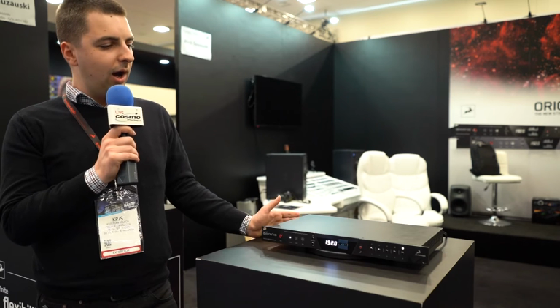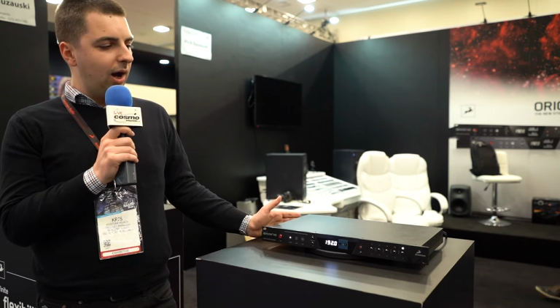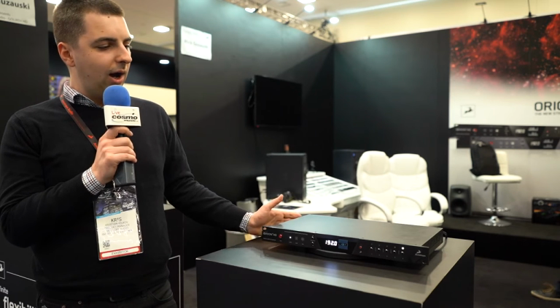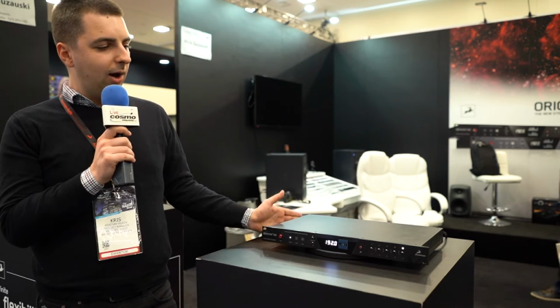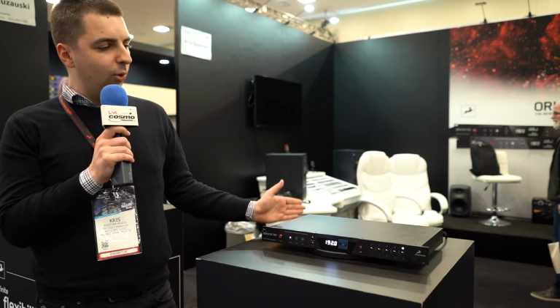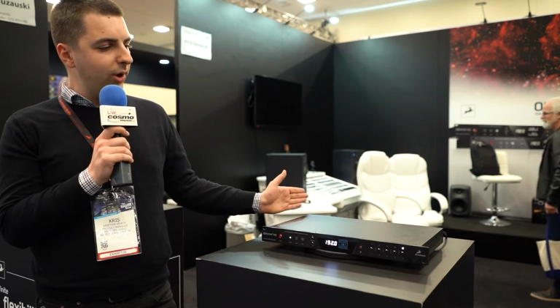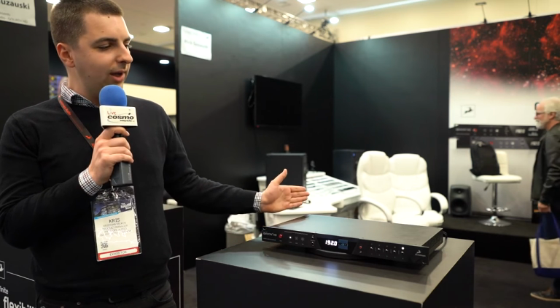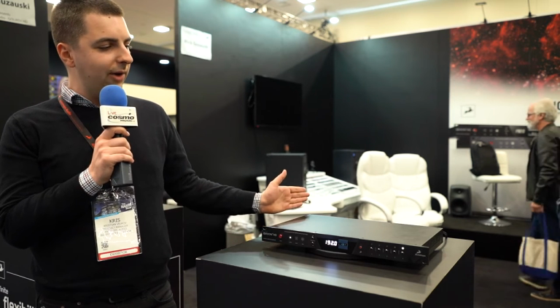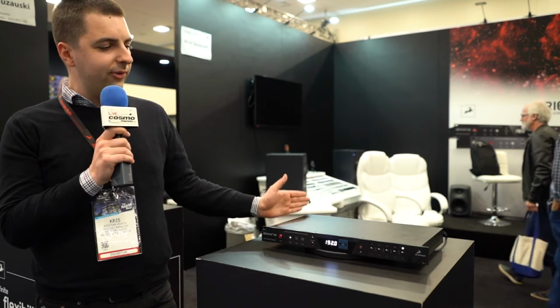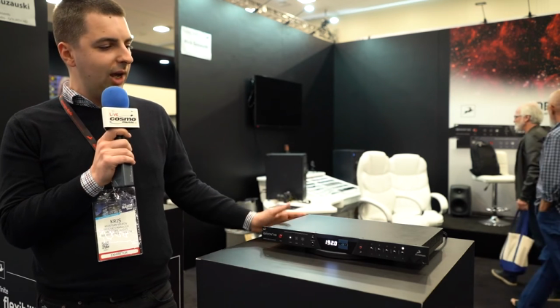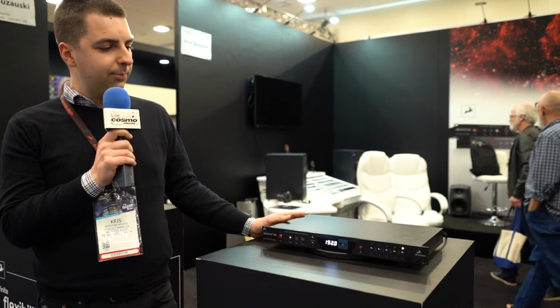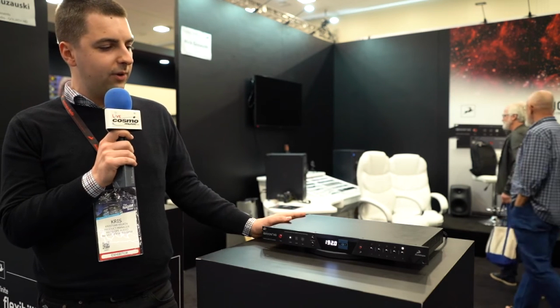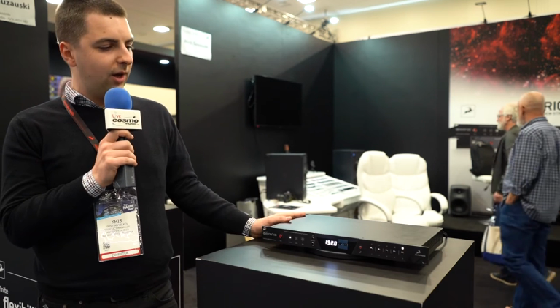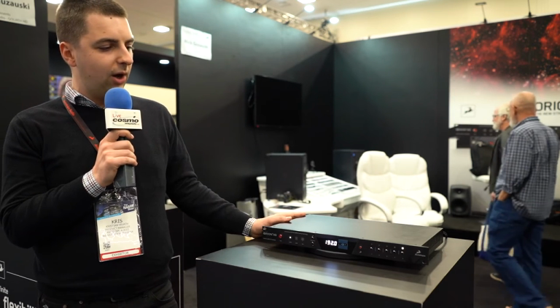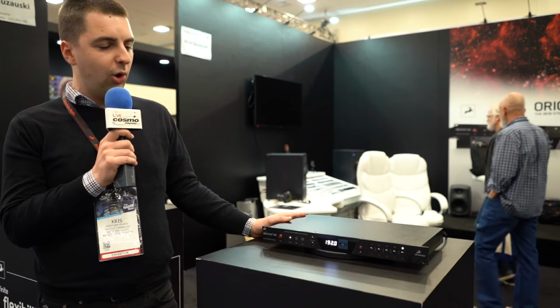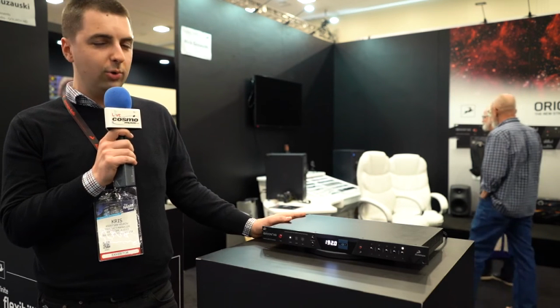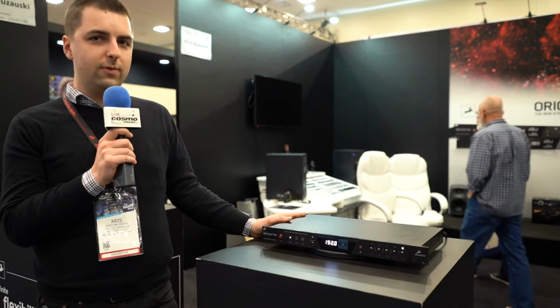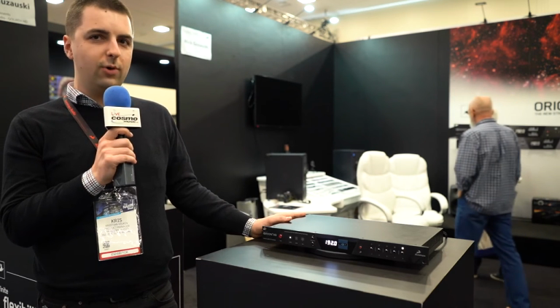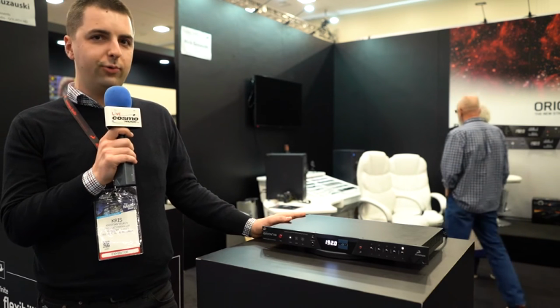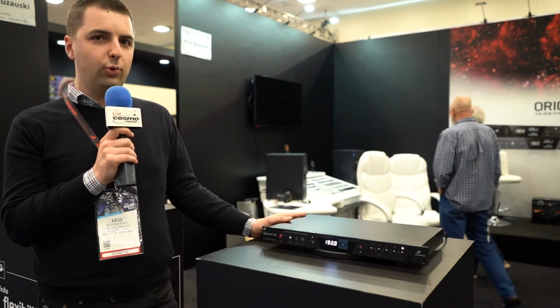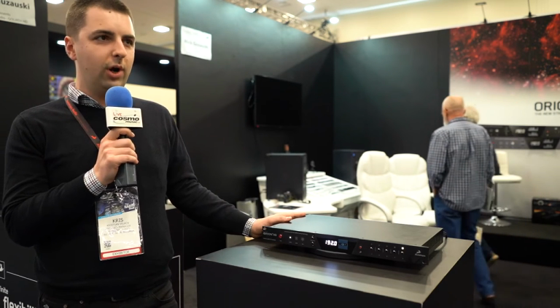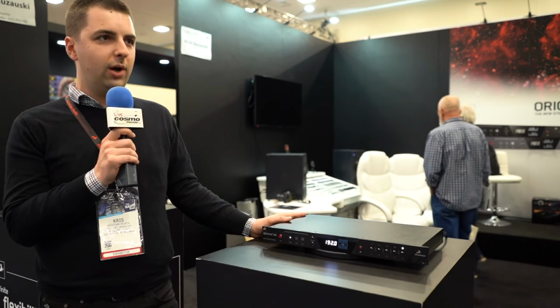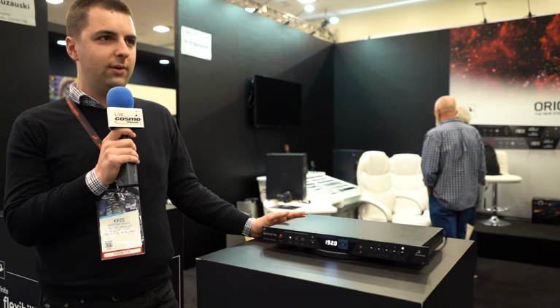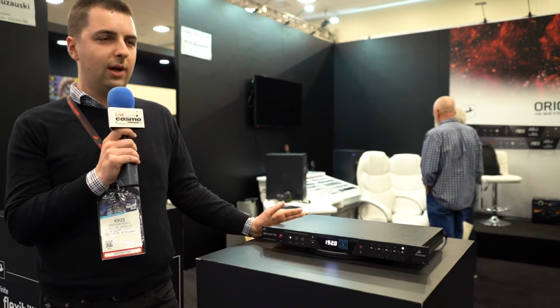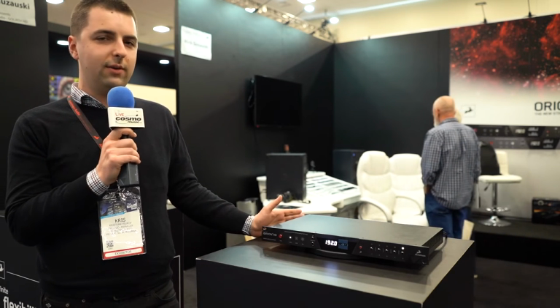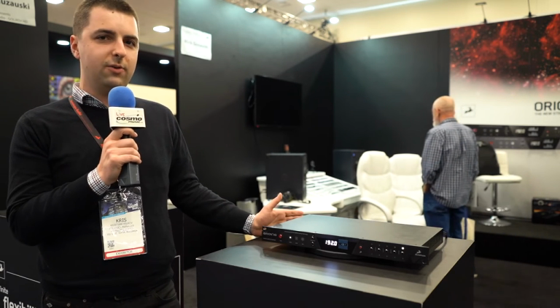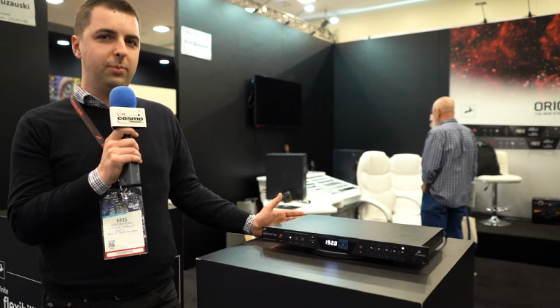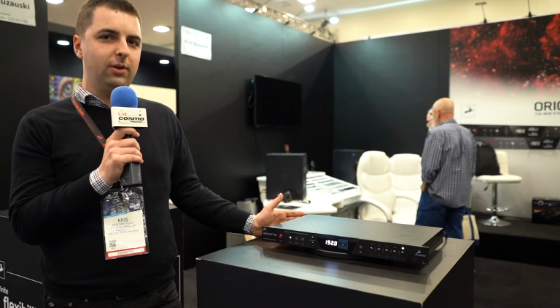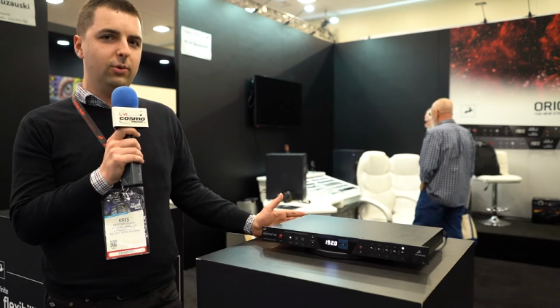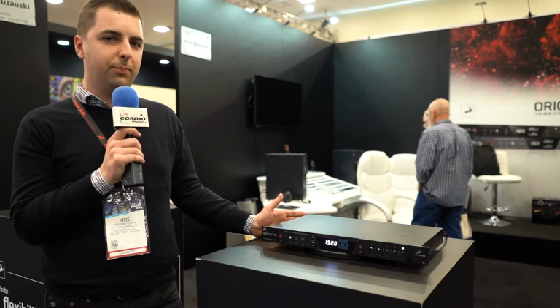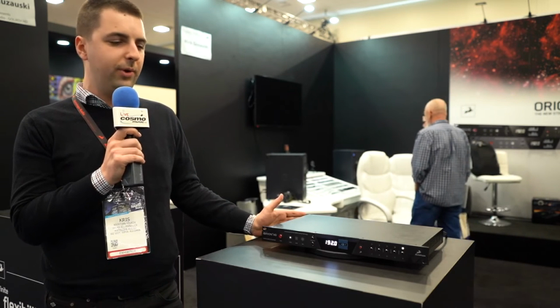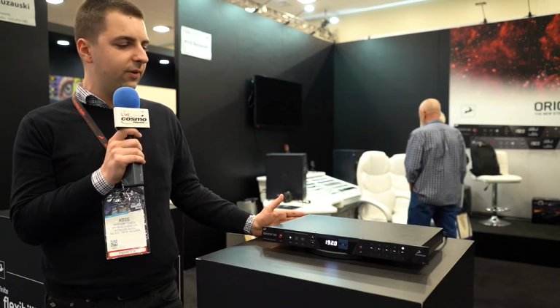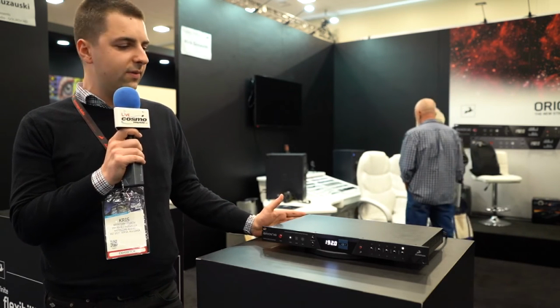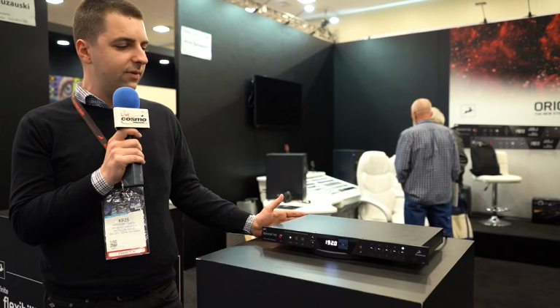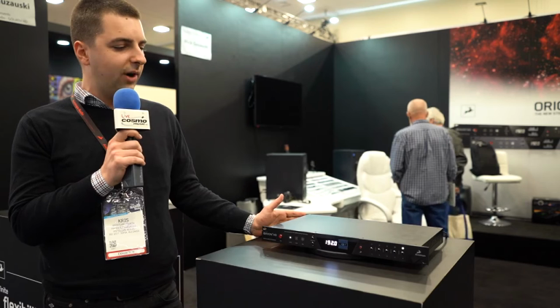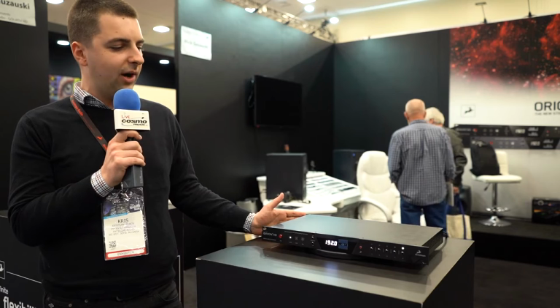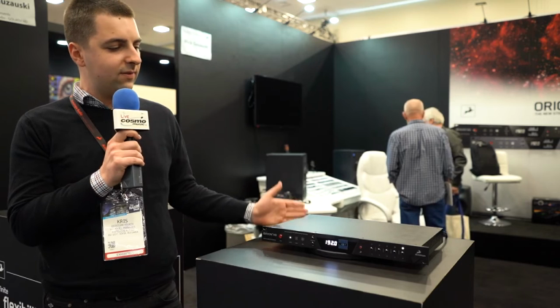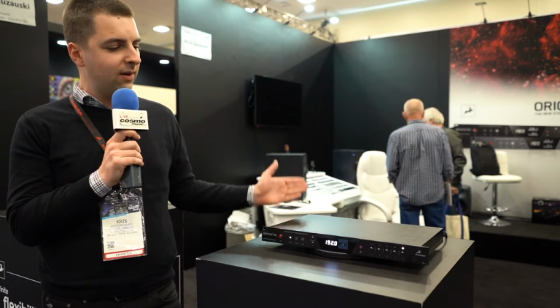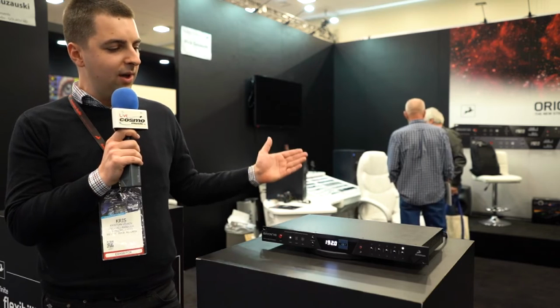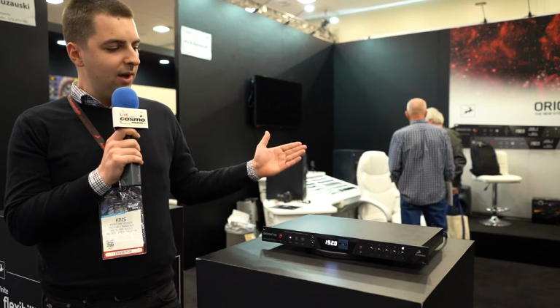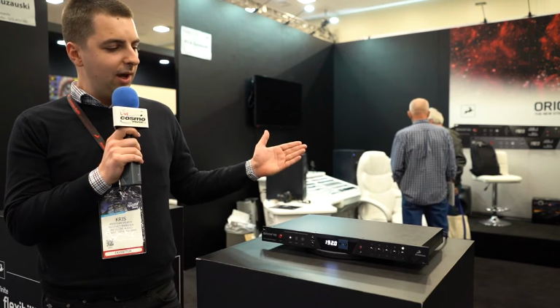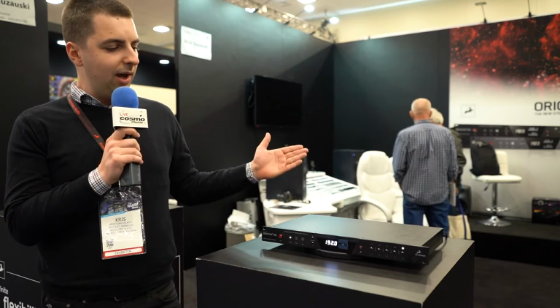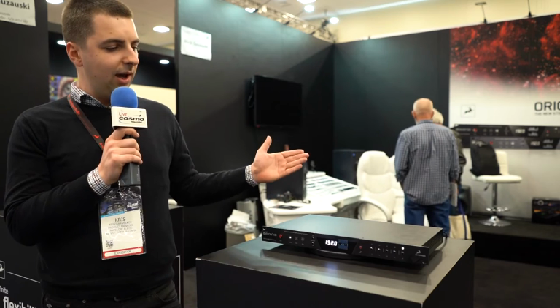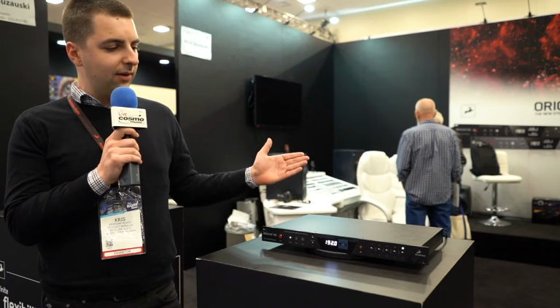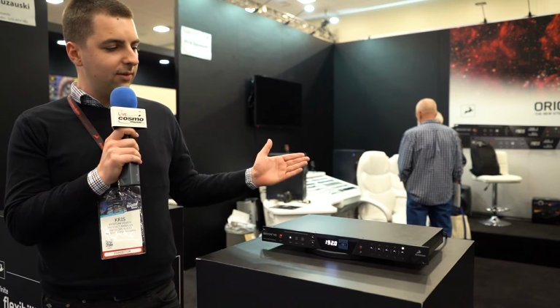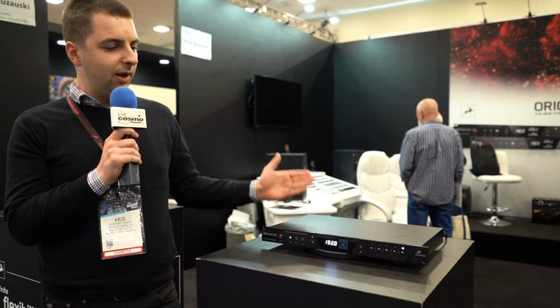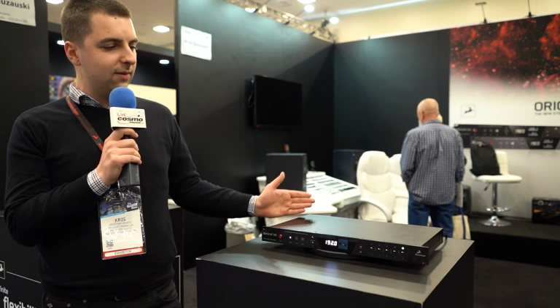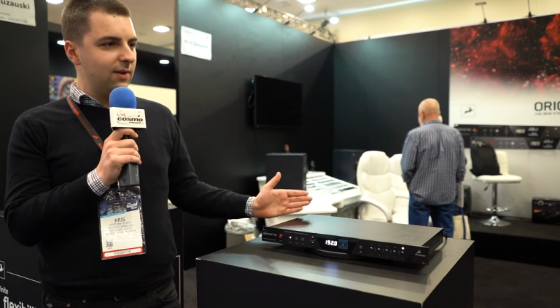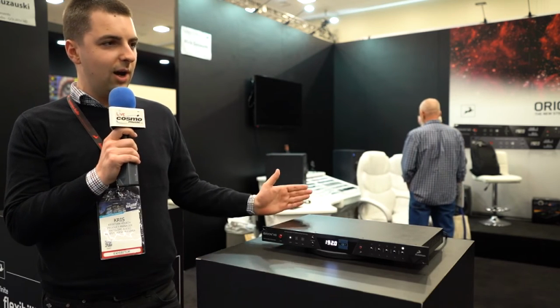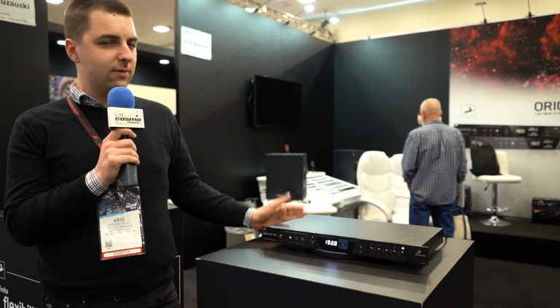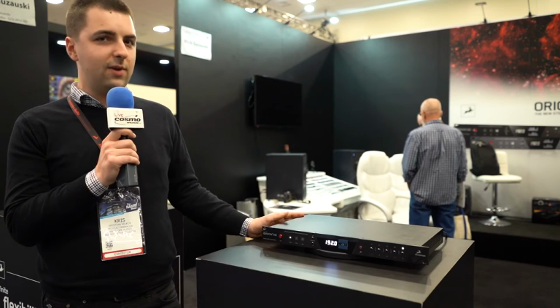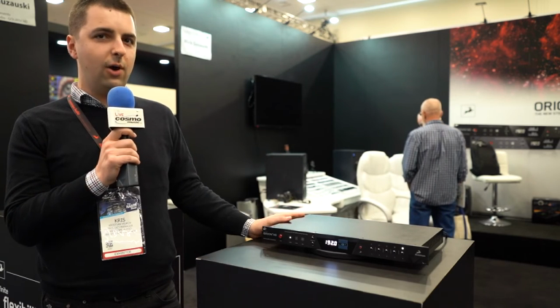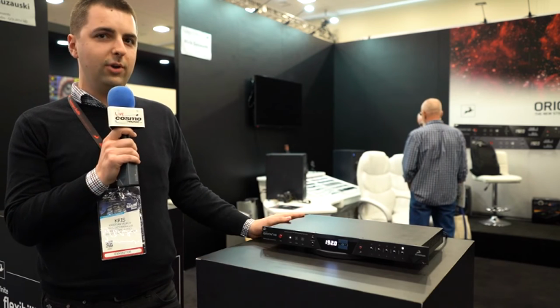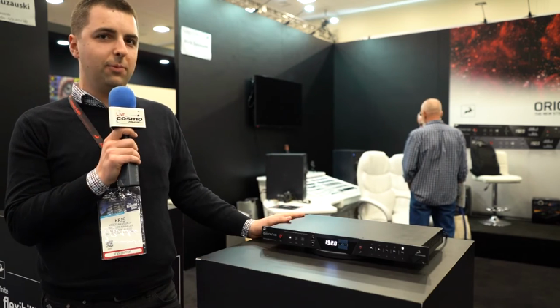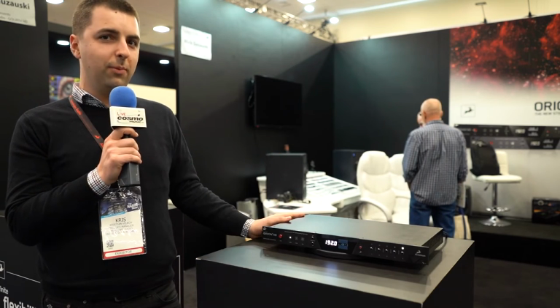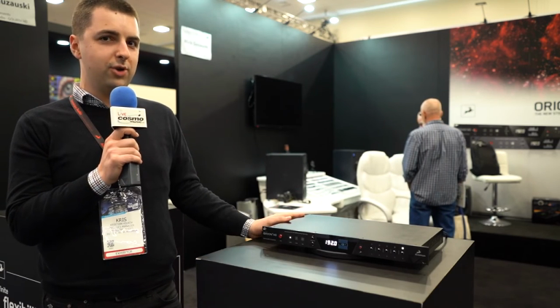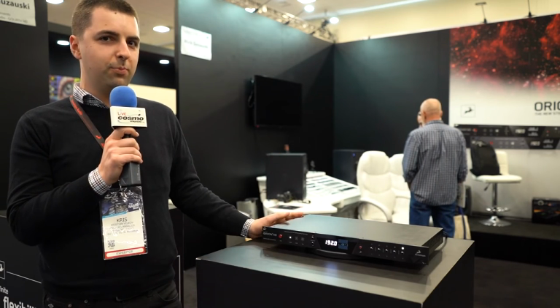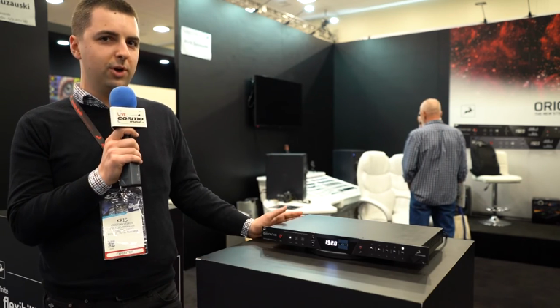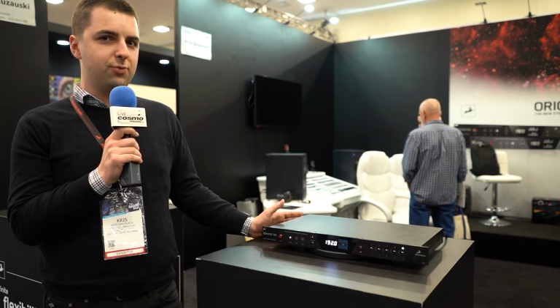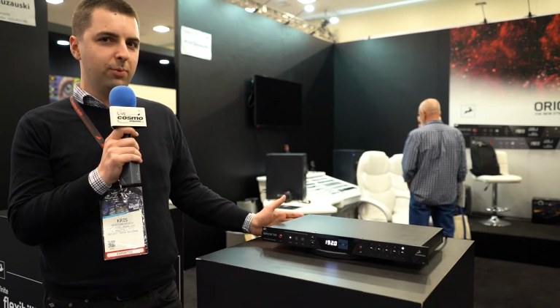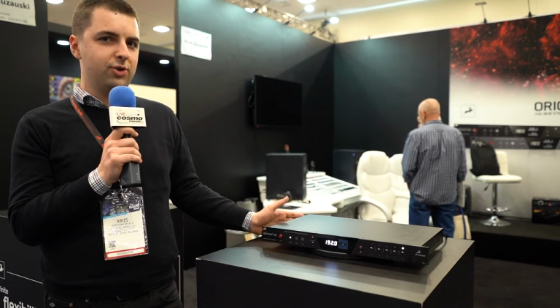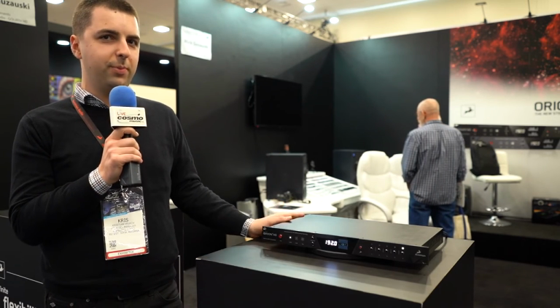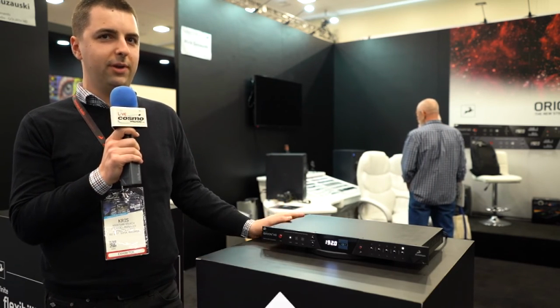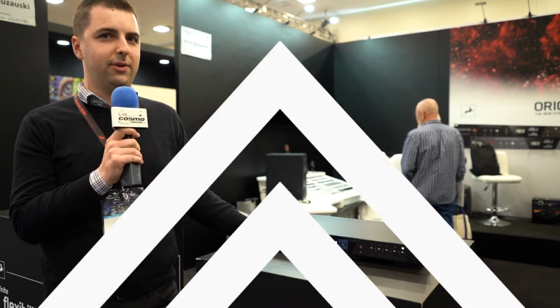We have kept all the software that has been with the previous device, and it's now sounding much better.